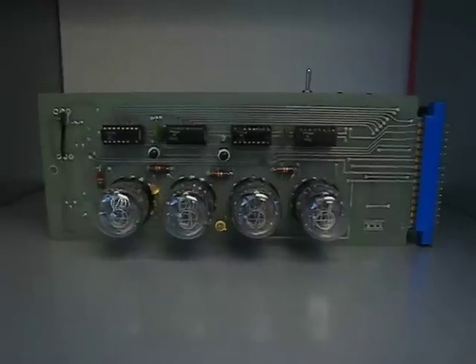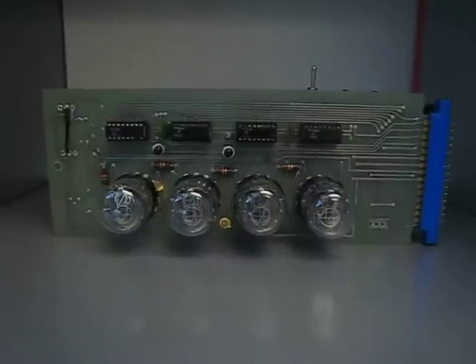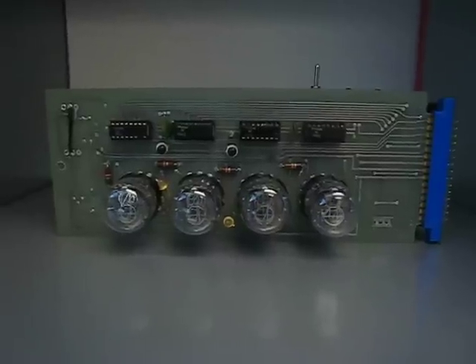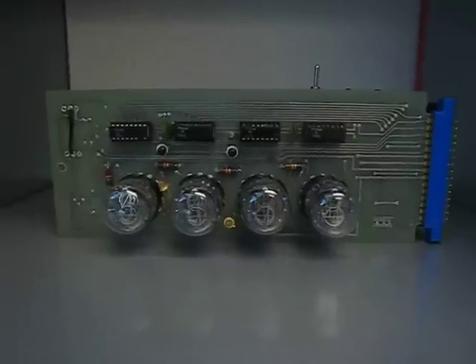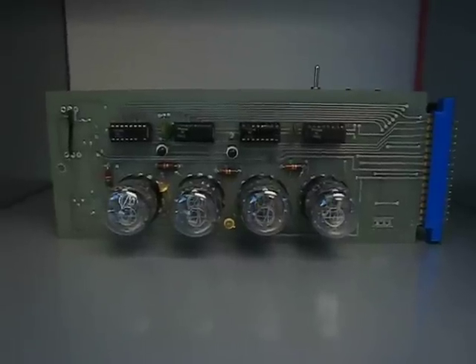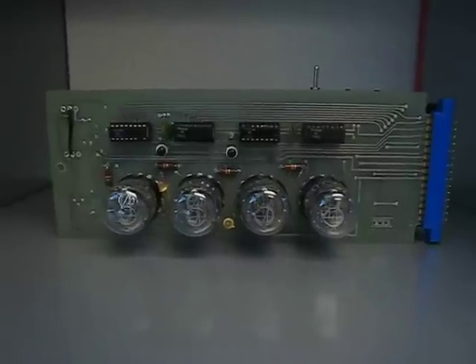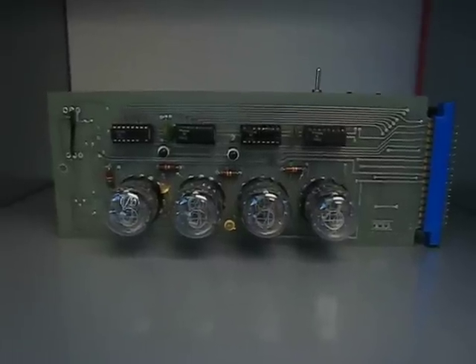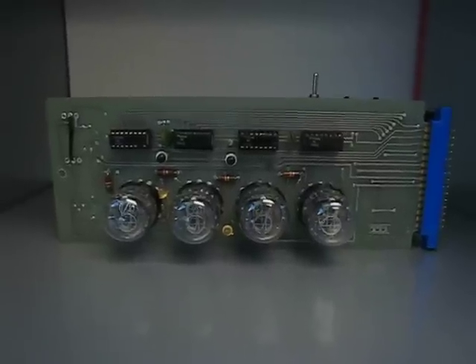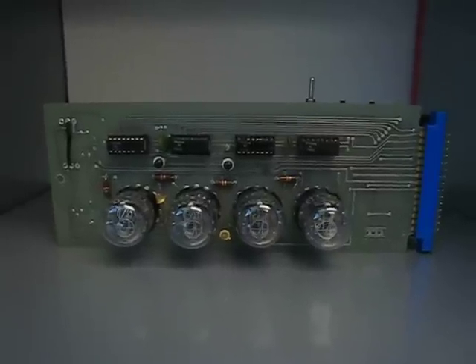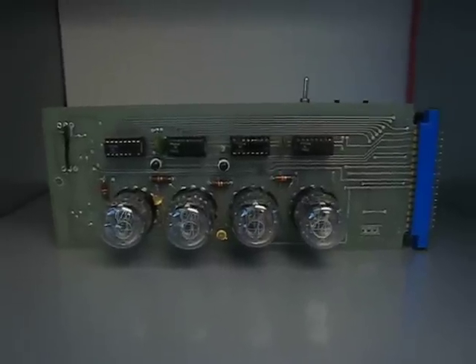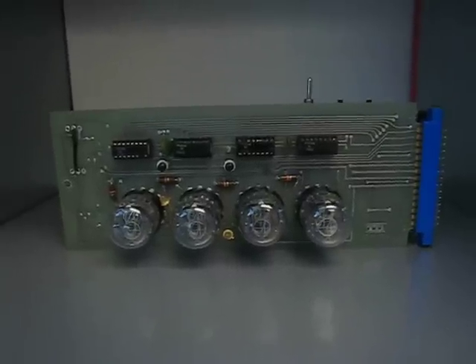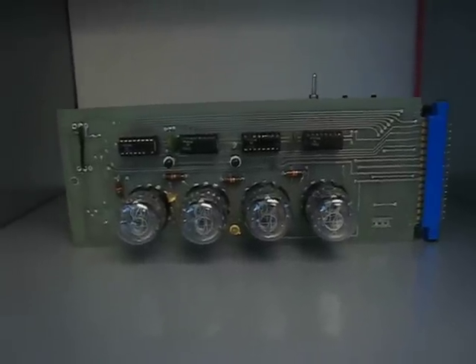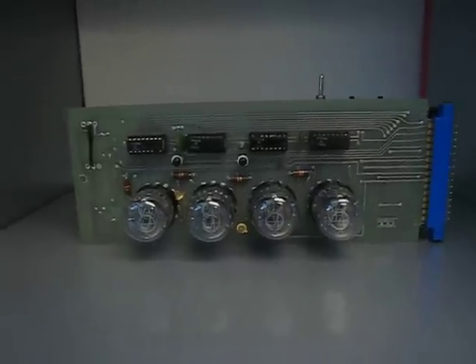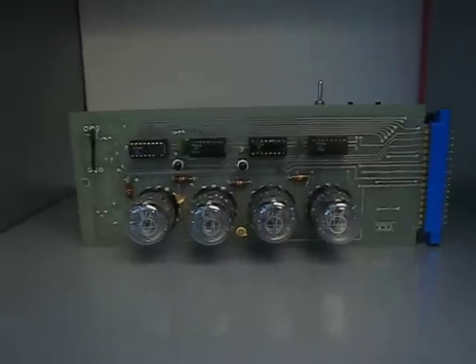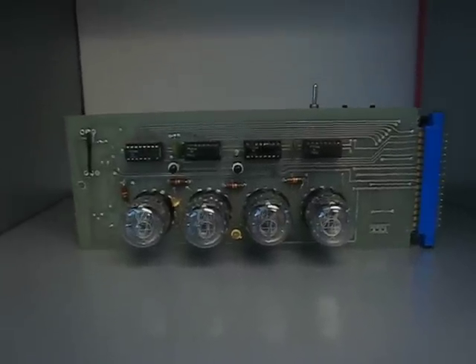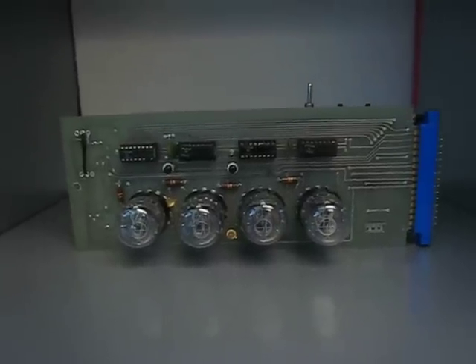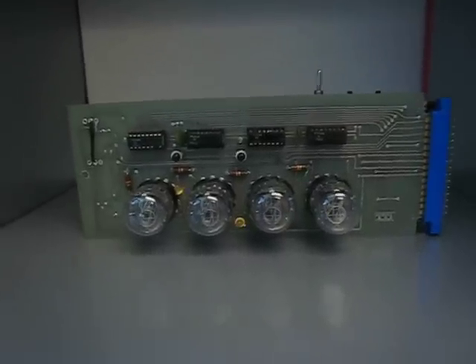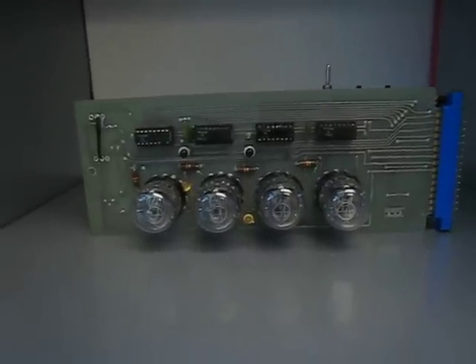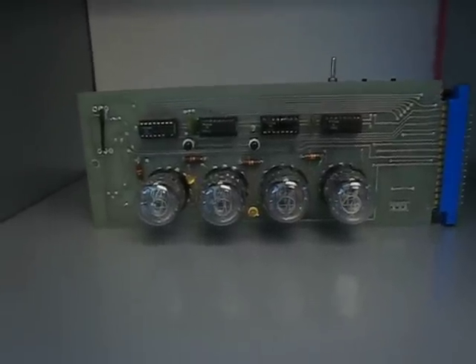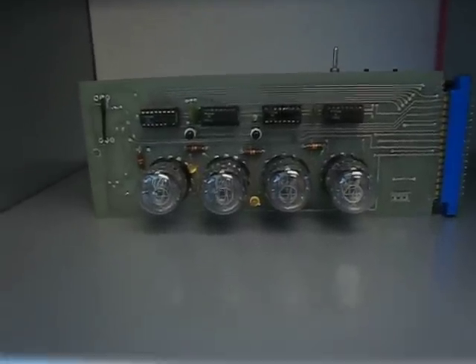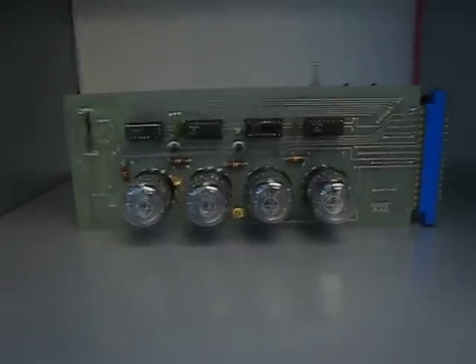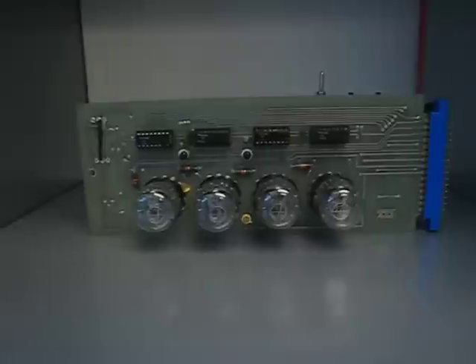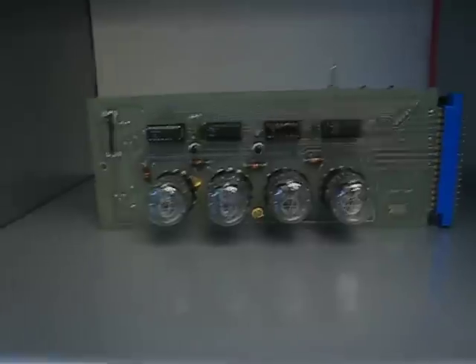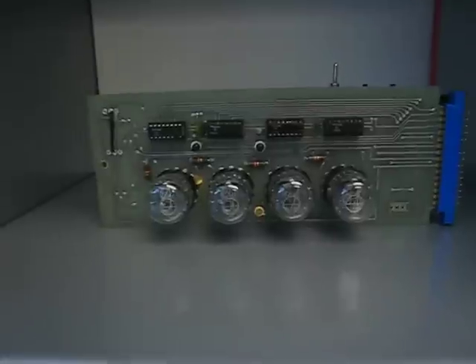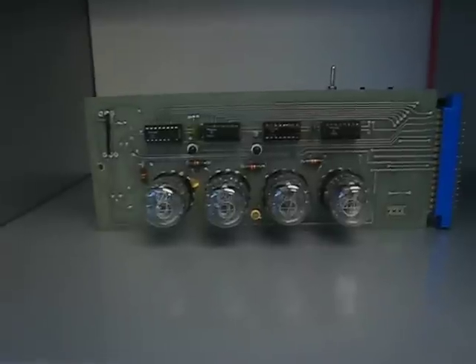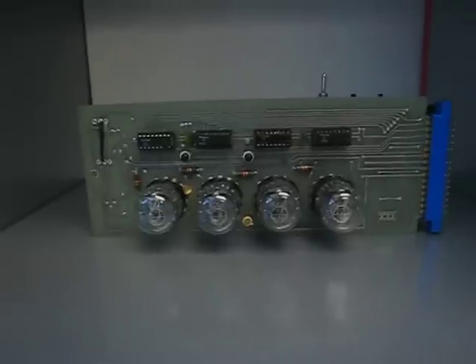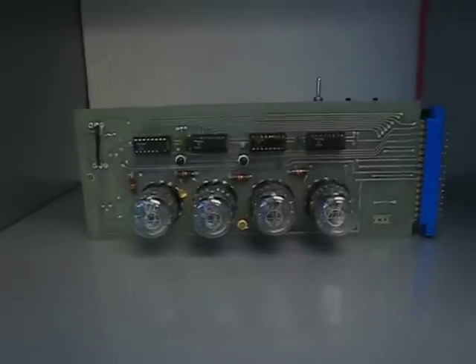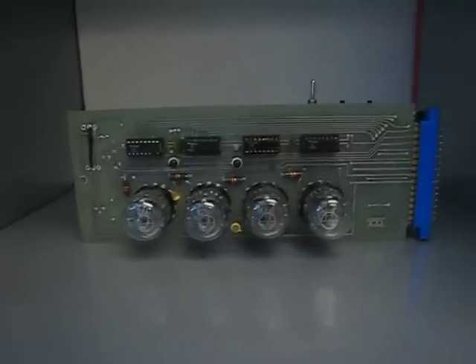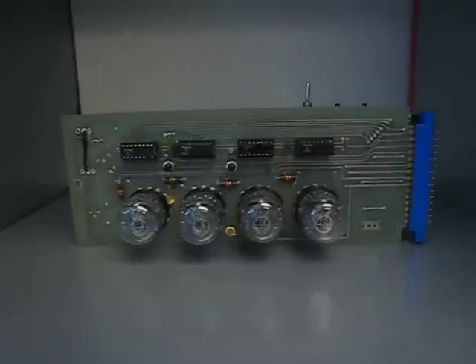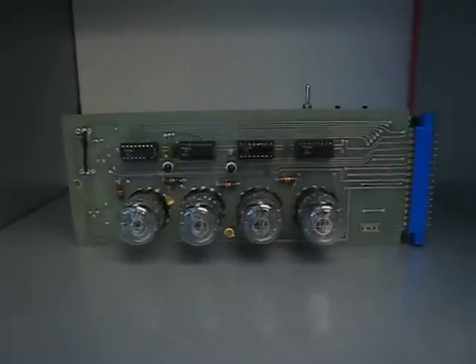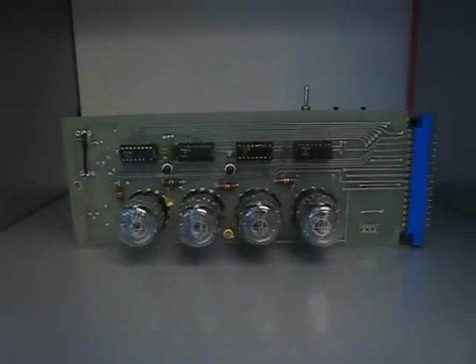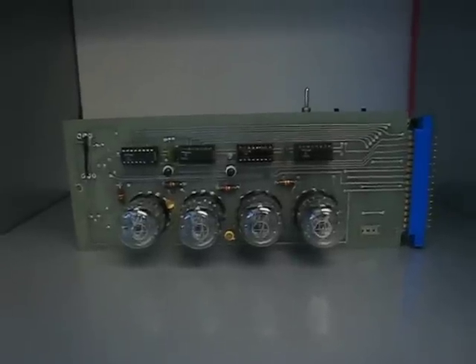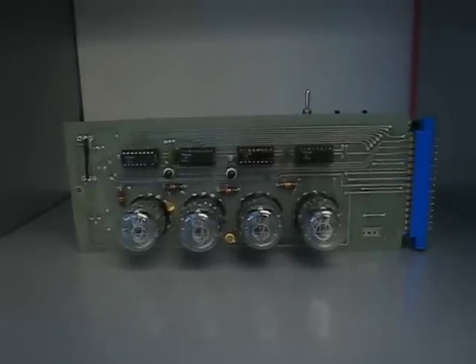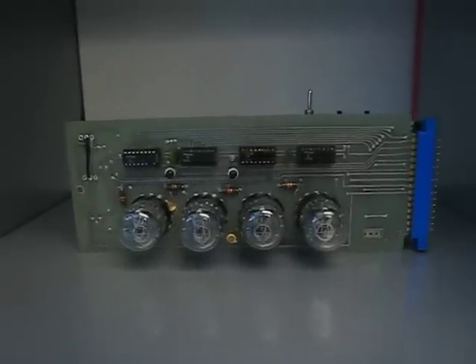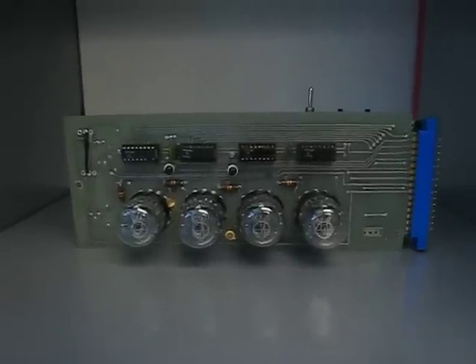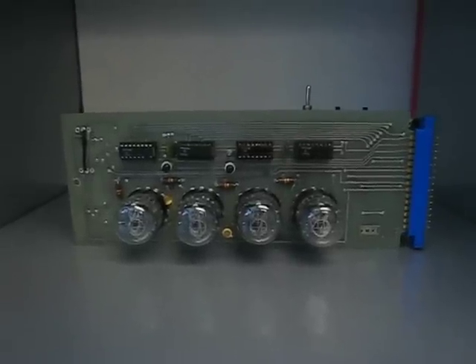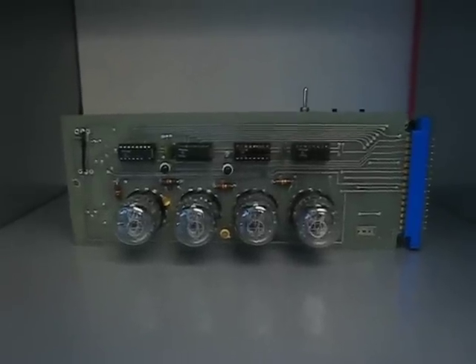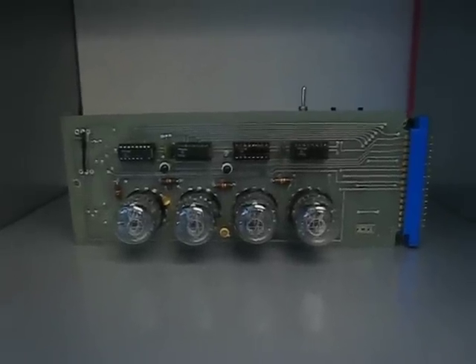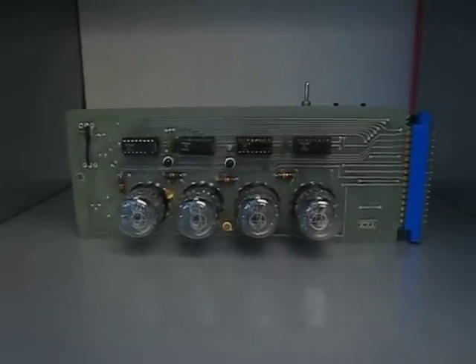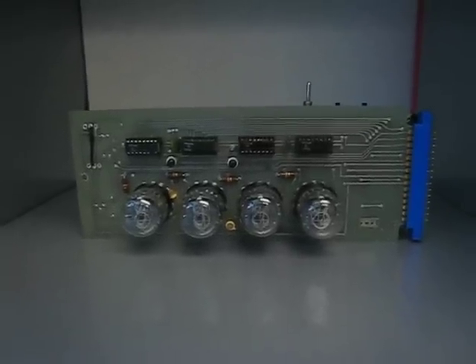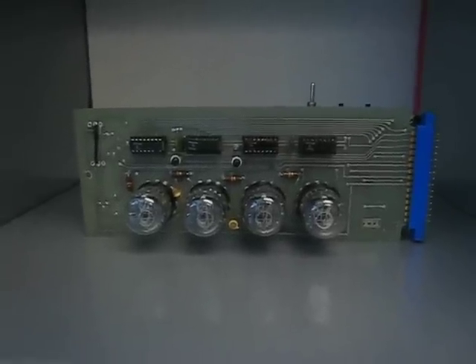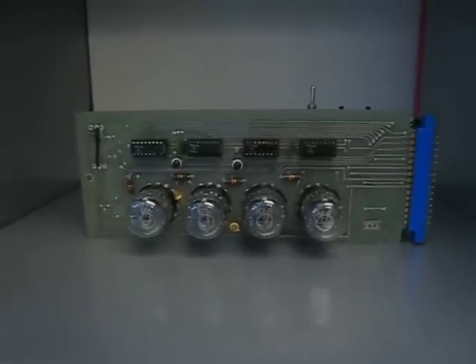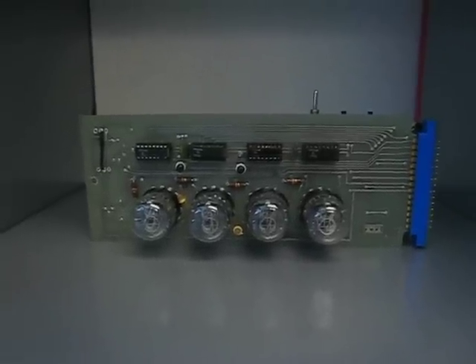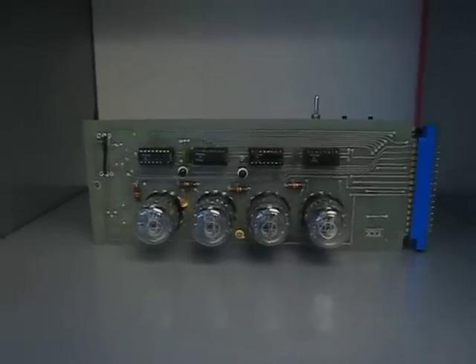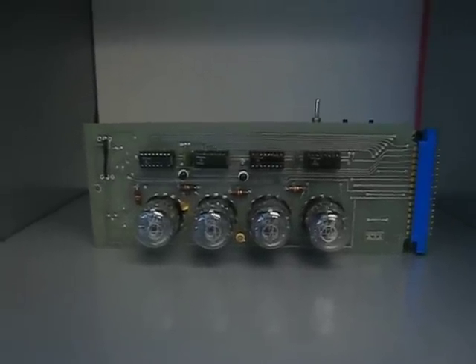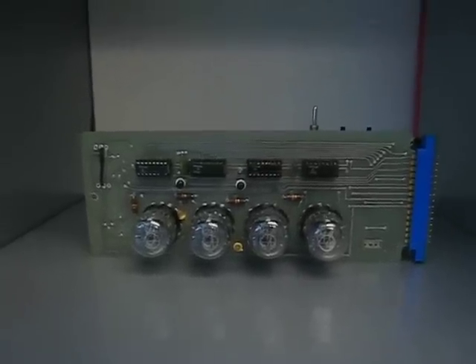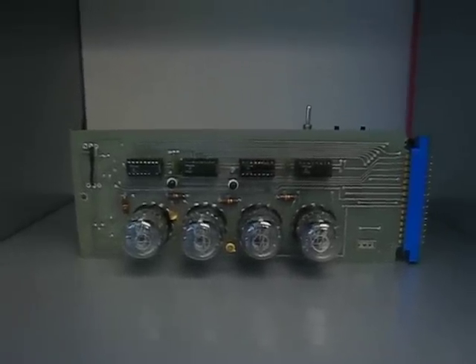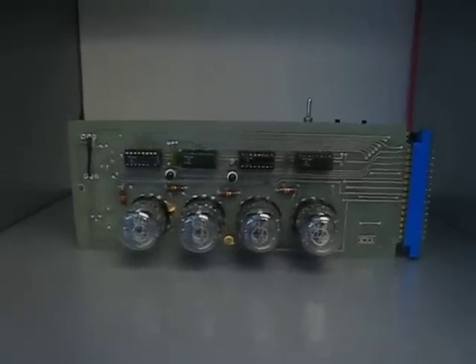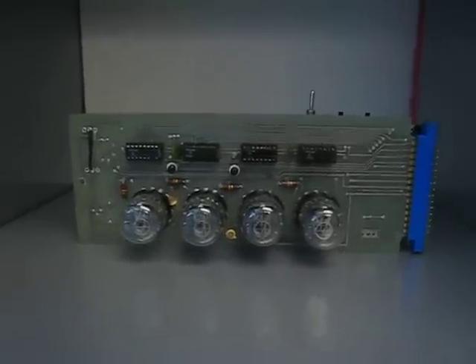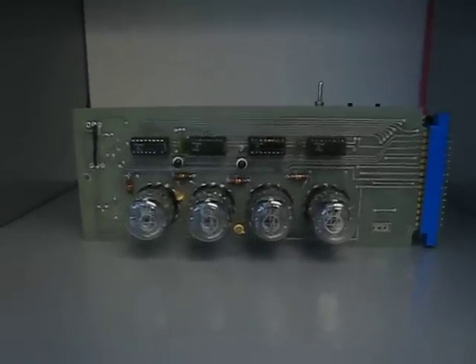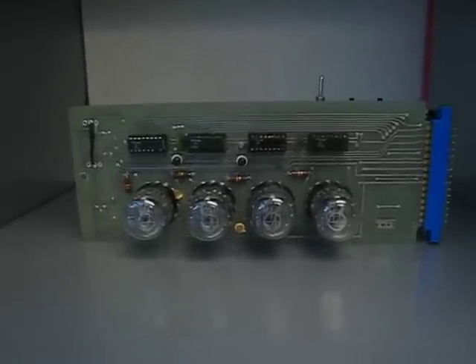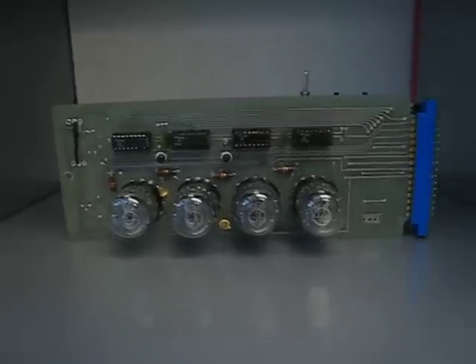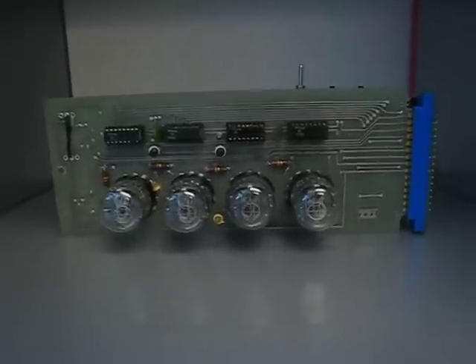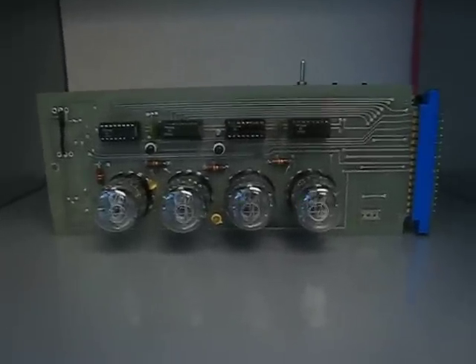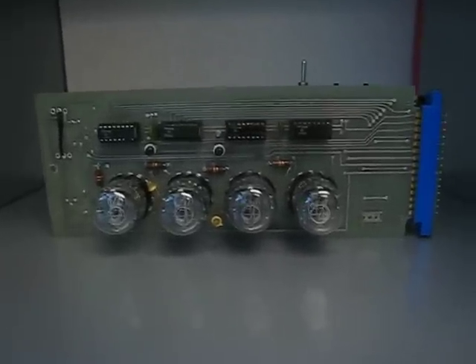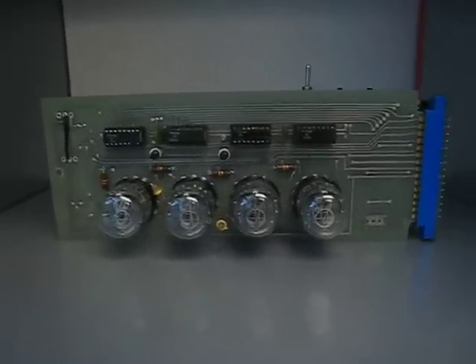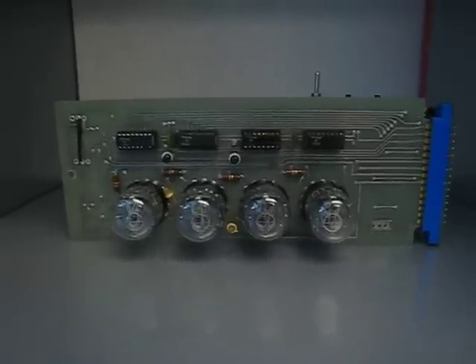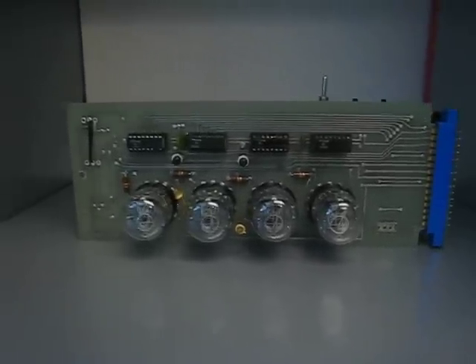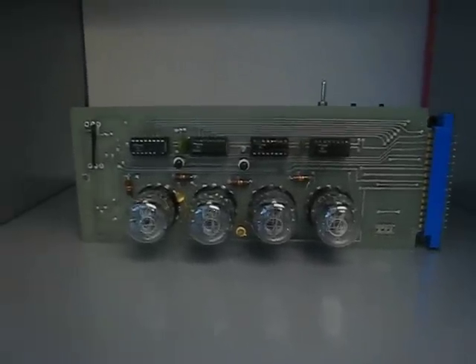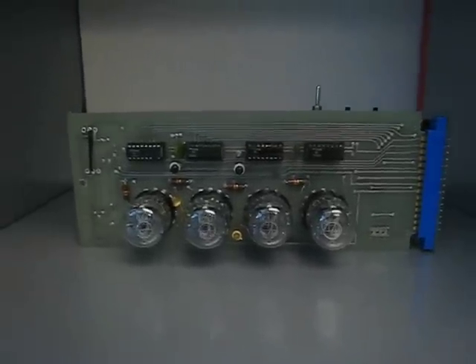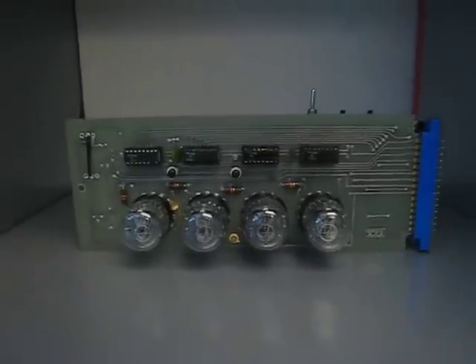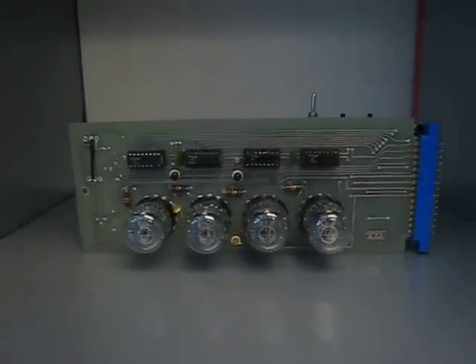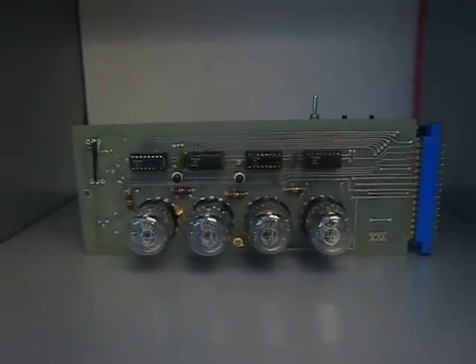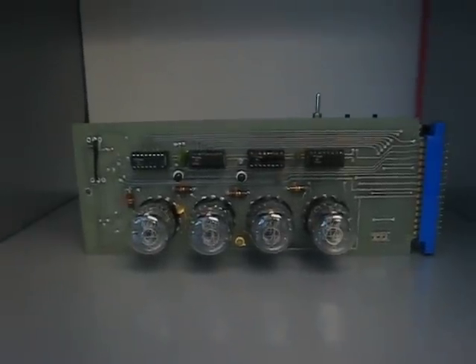This is the second Nixie Clock that I've built. This one was made from a board salvaged from some unknown piece of 1970s equipment.